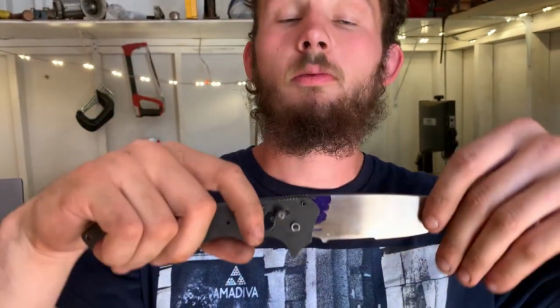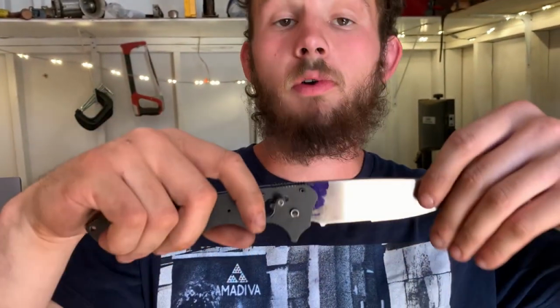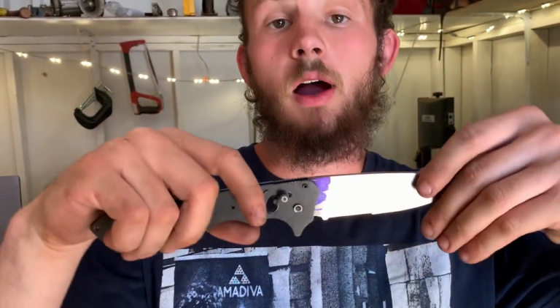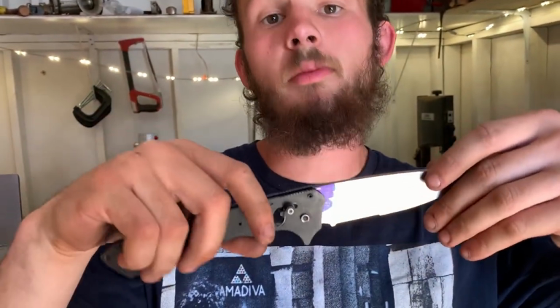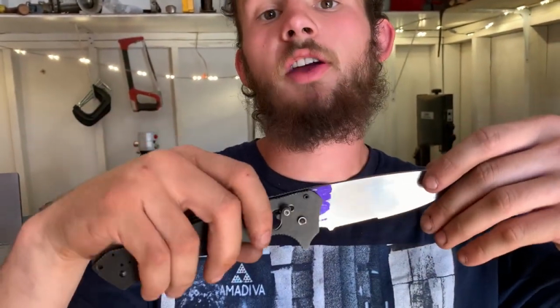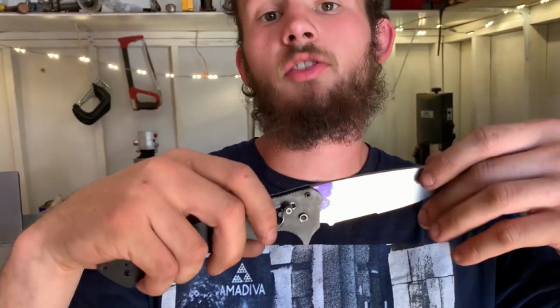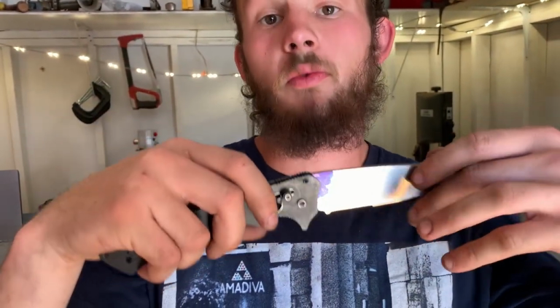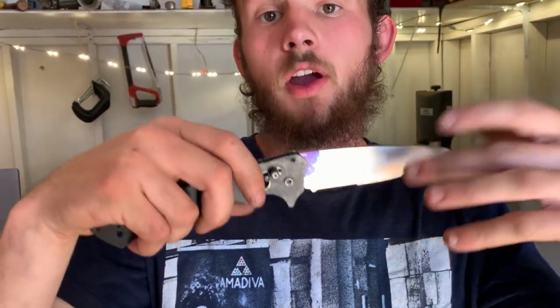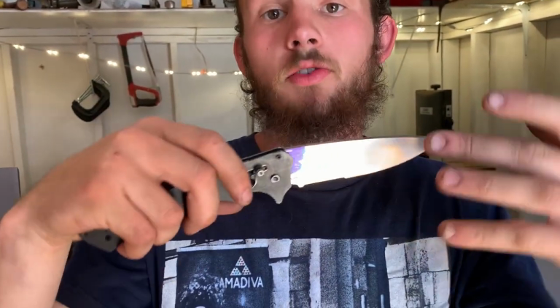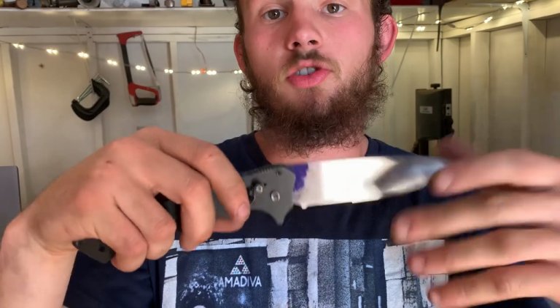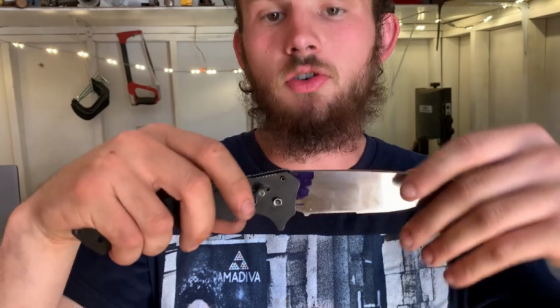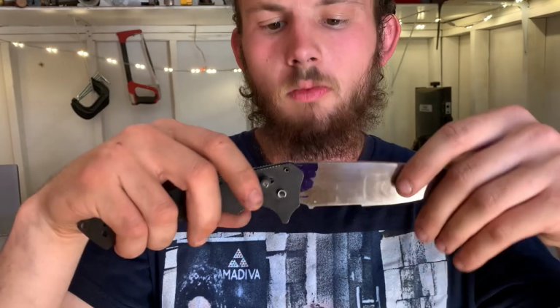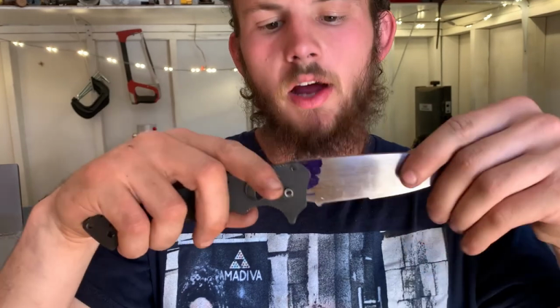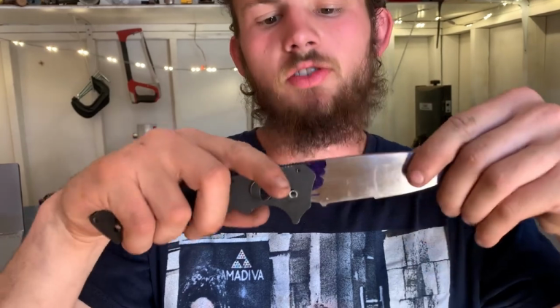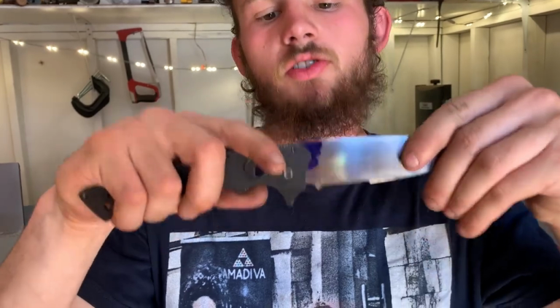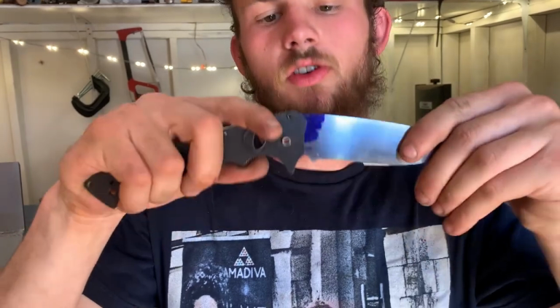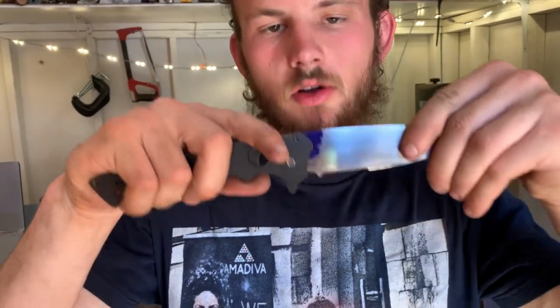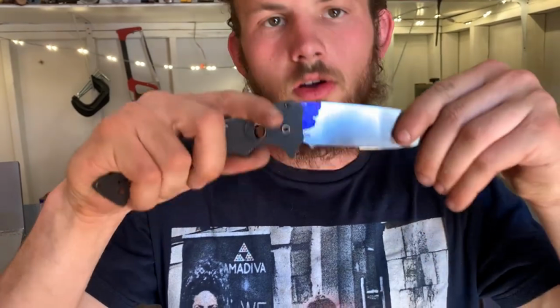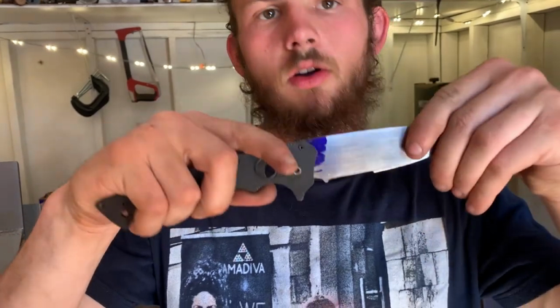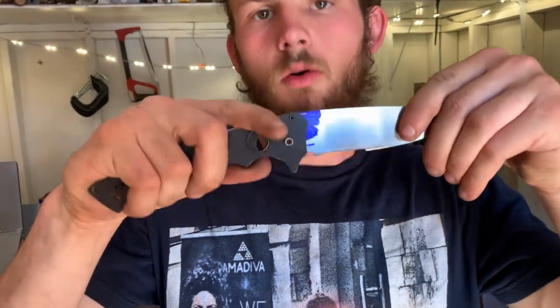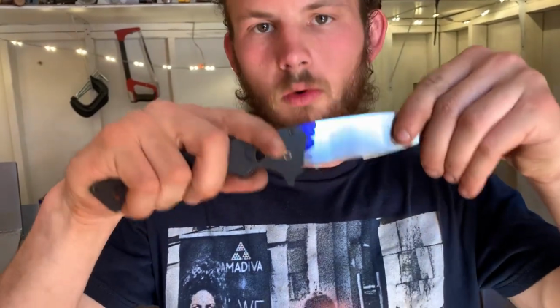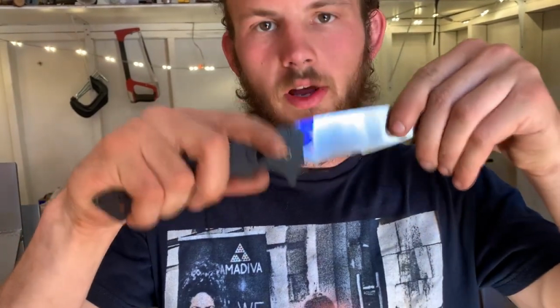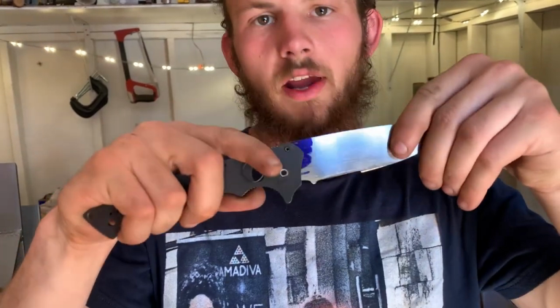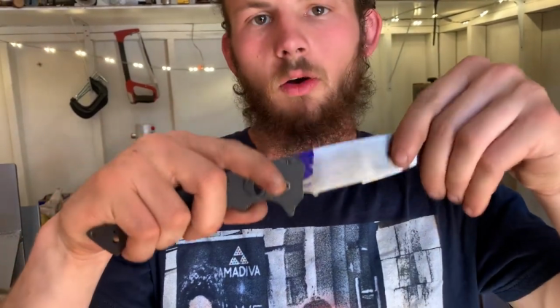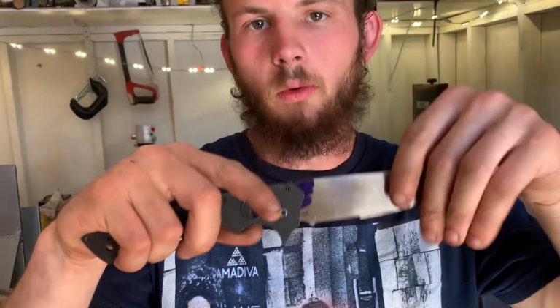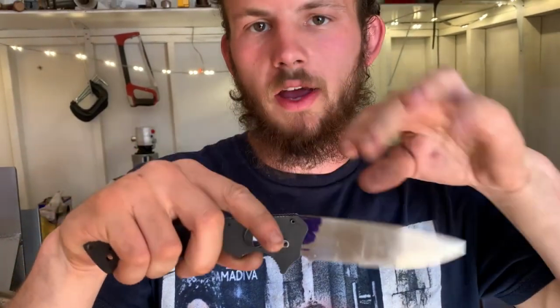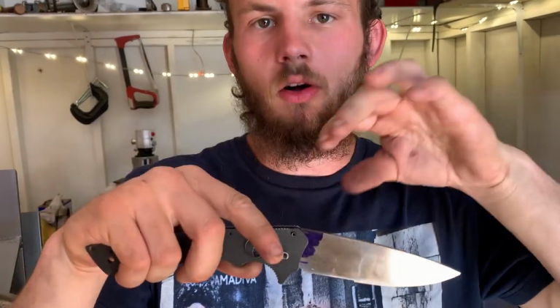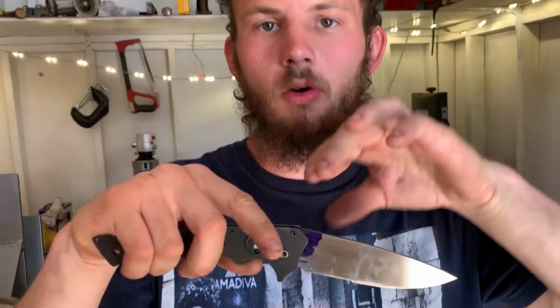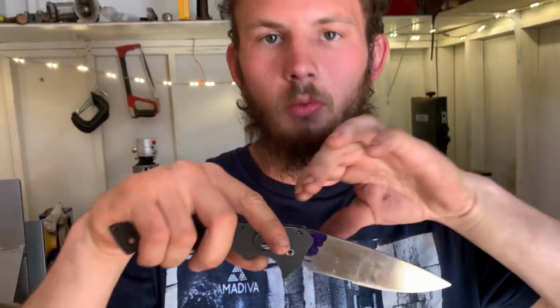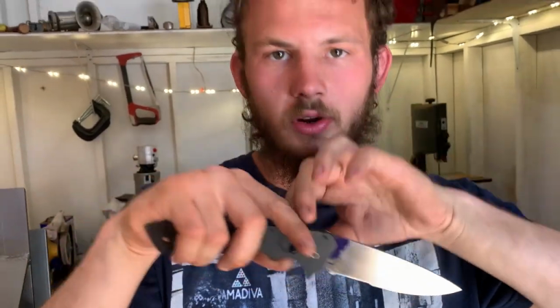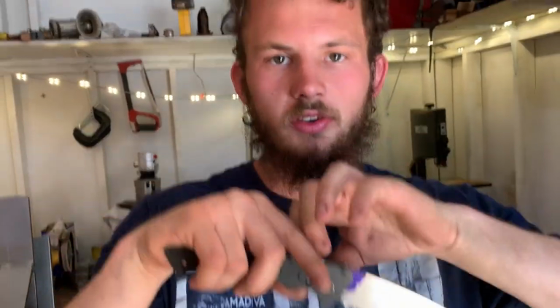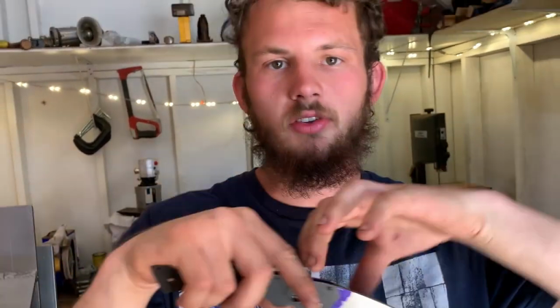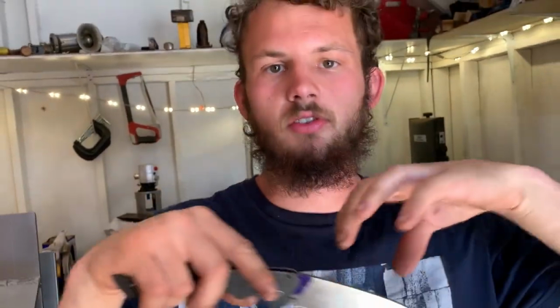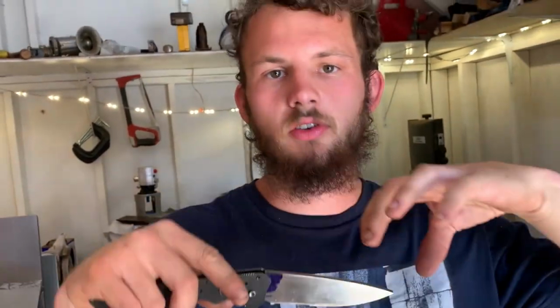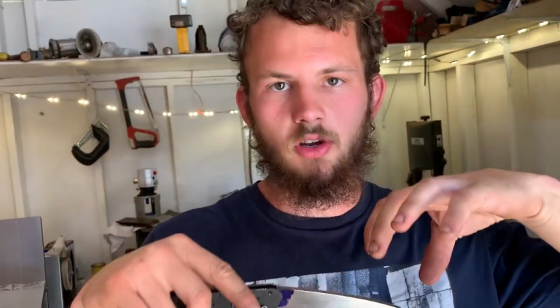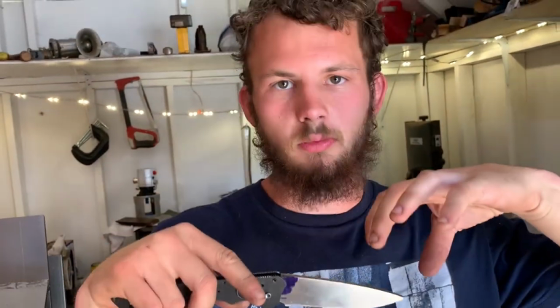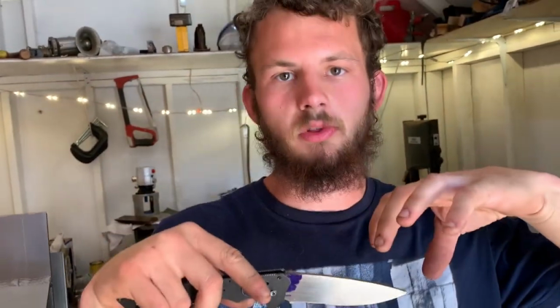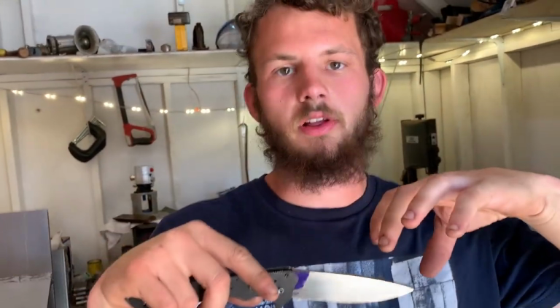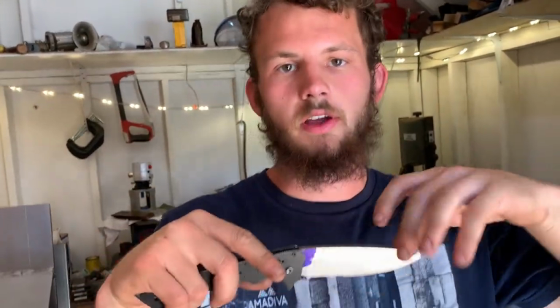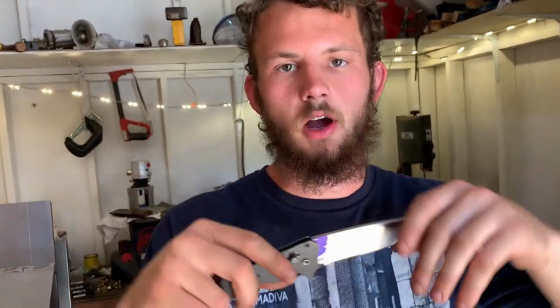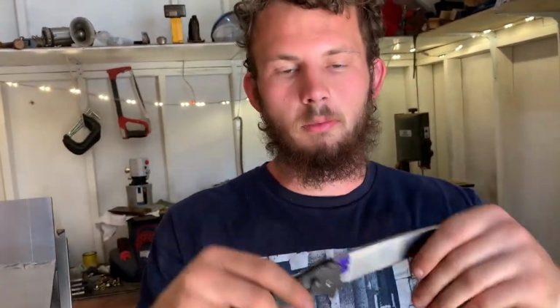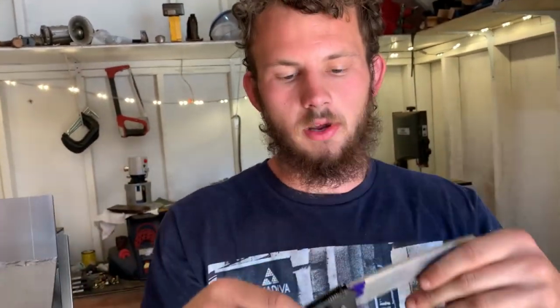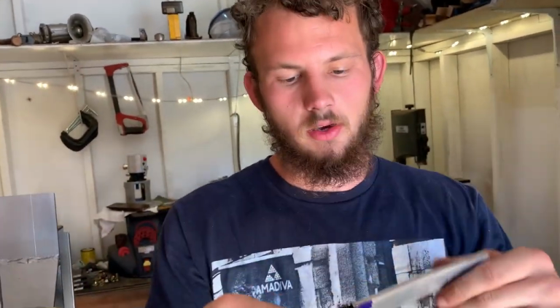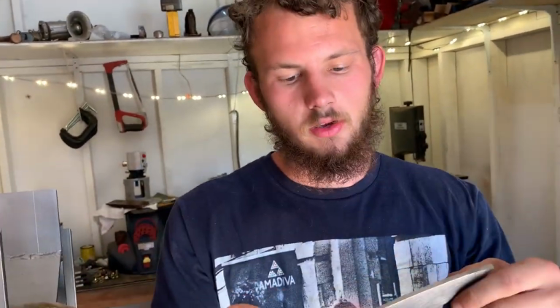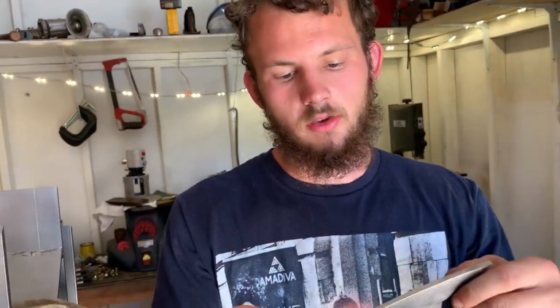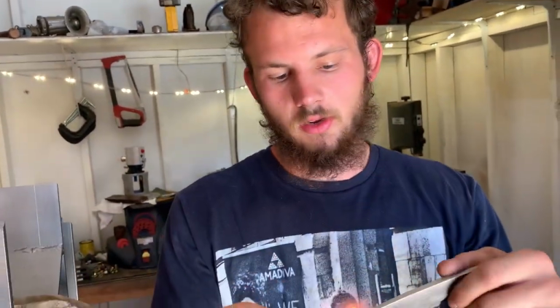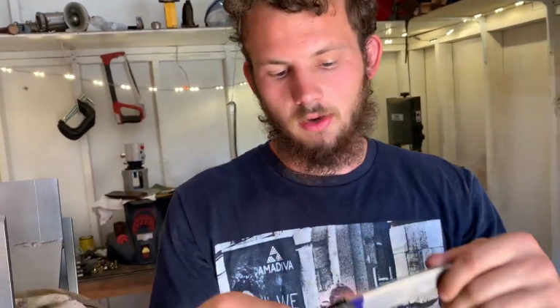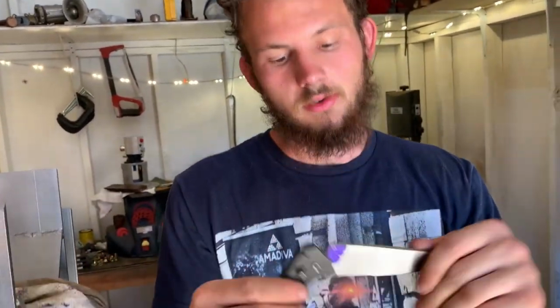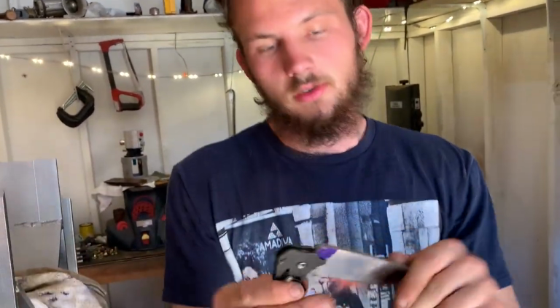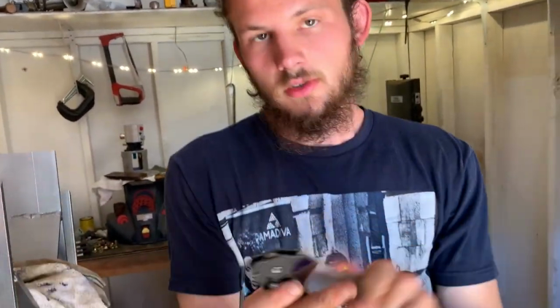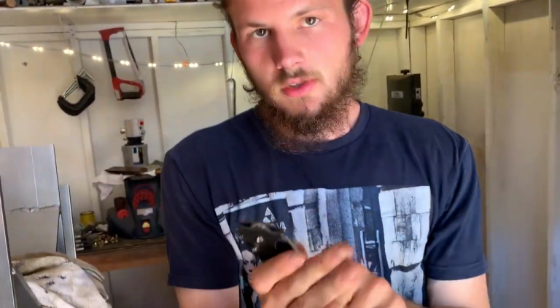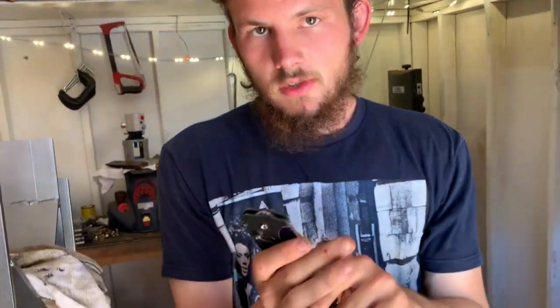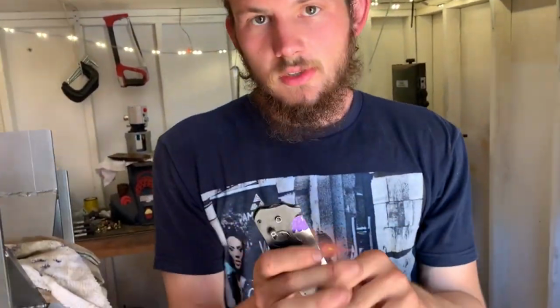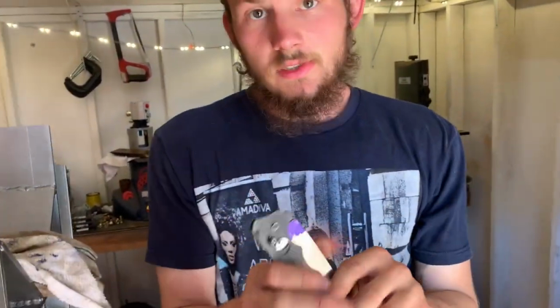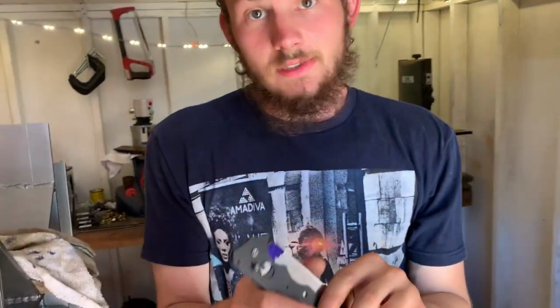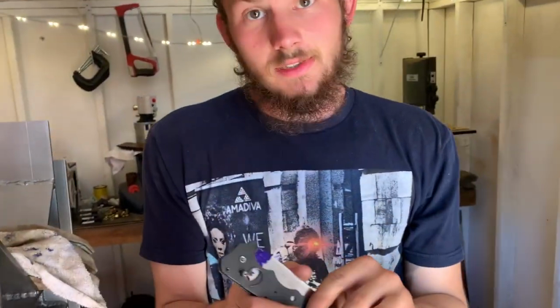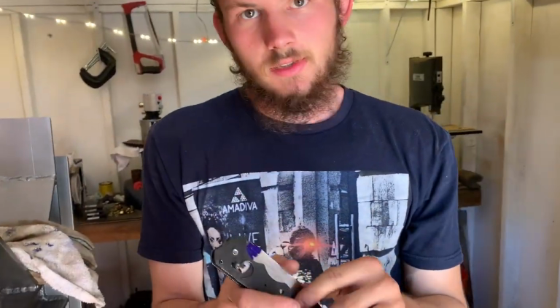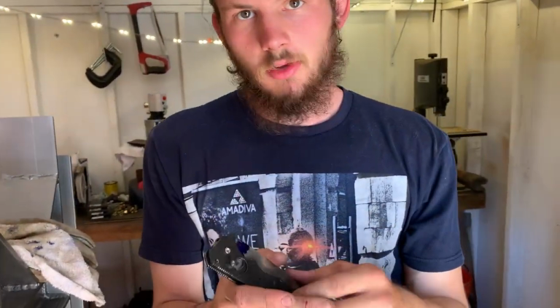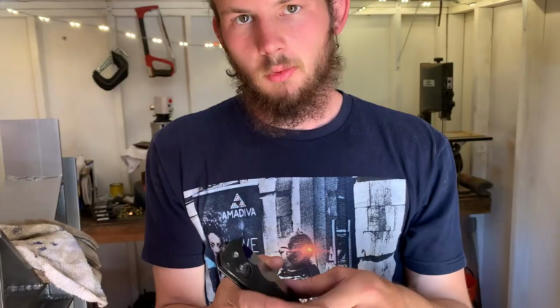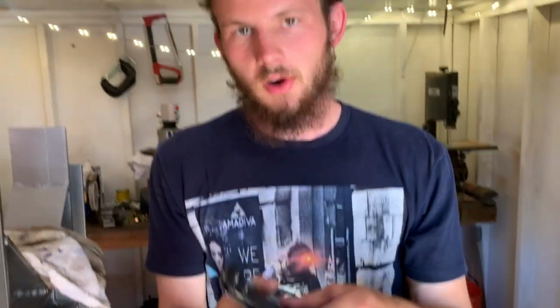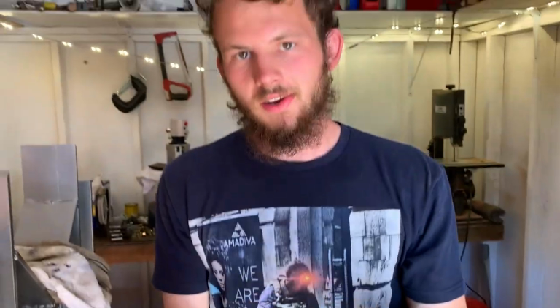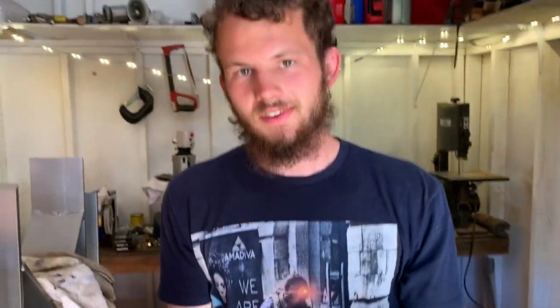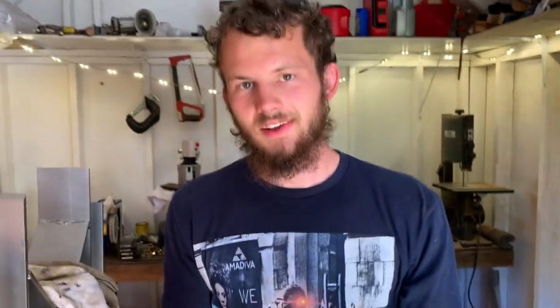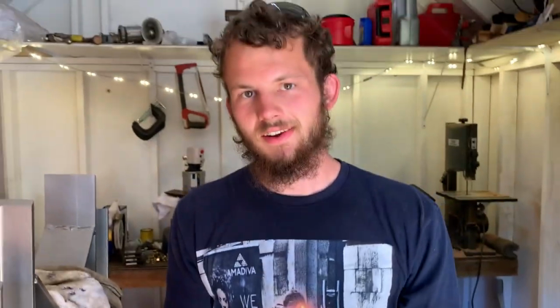Problem is, if we go too much, we'll get a wiggle once it's completely open. A little more hand sanding.